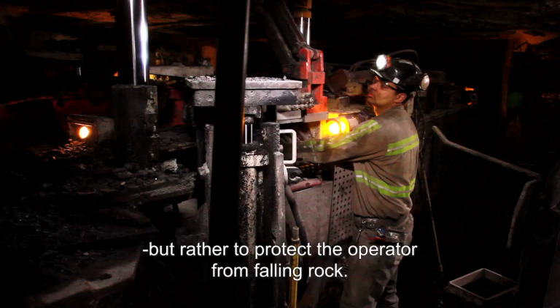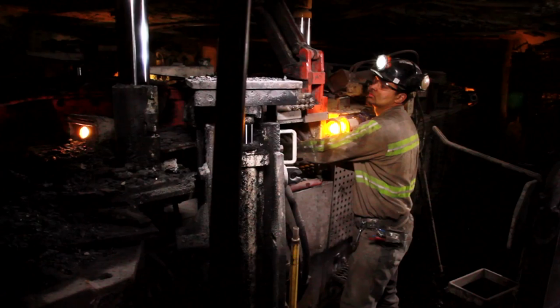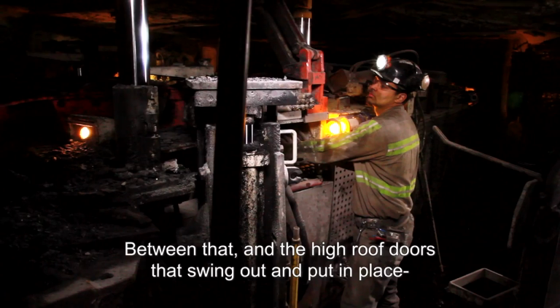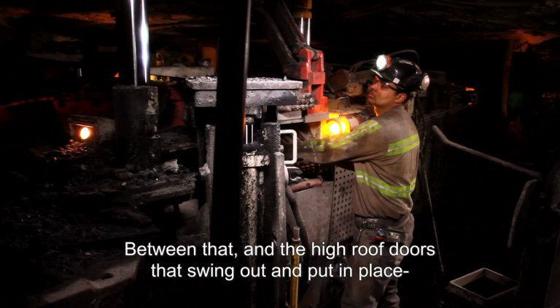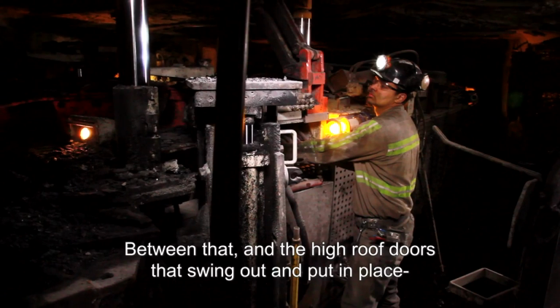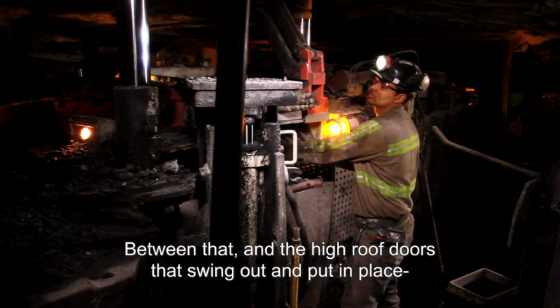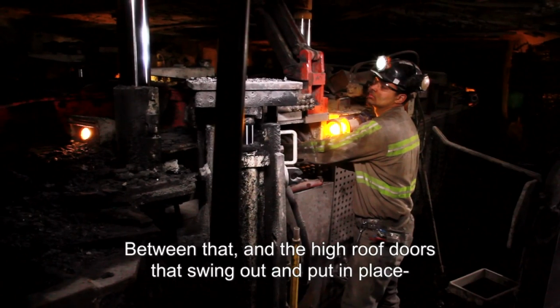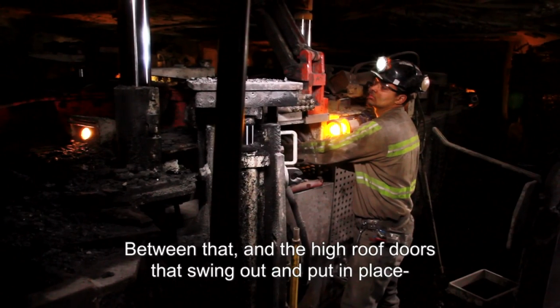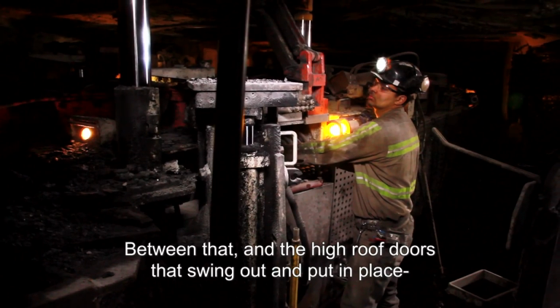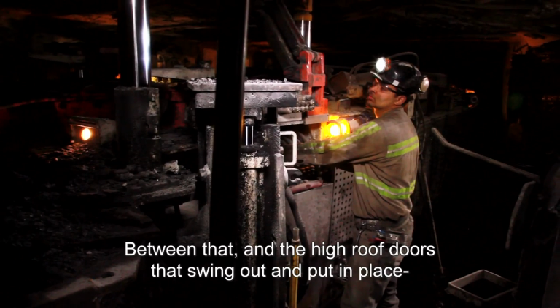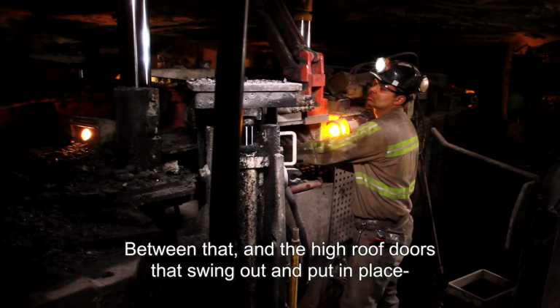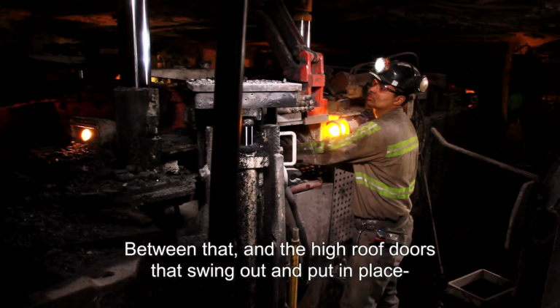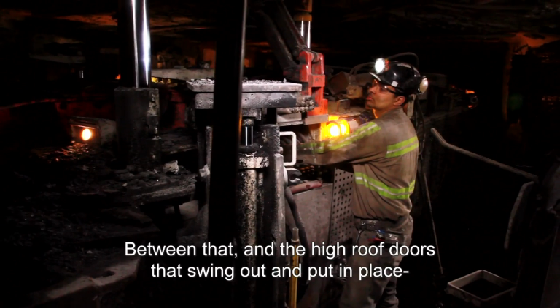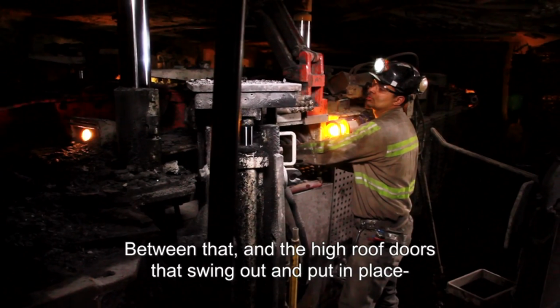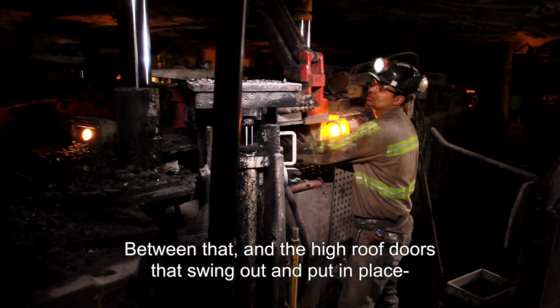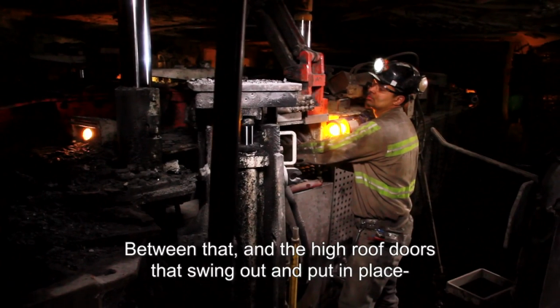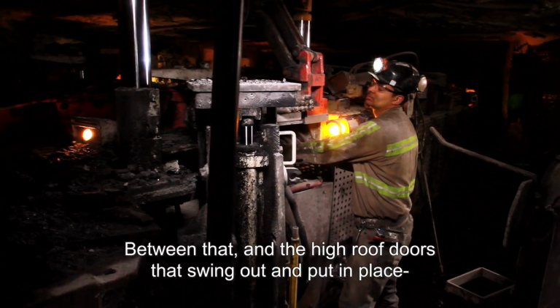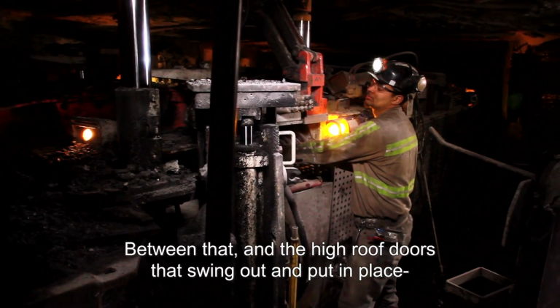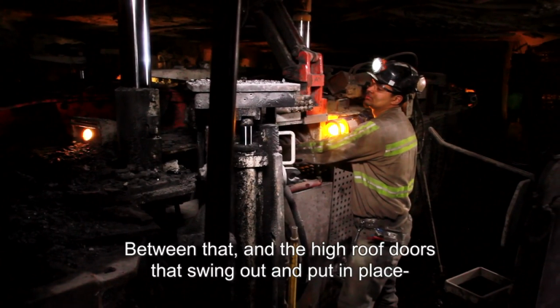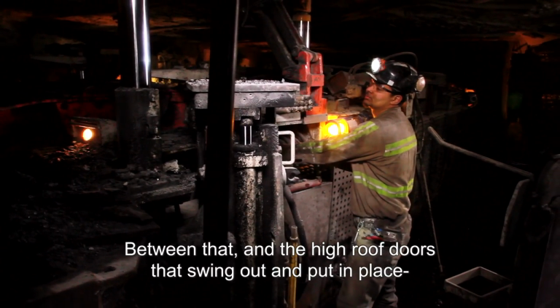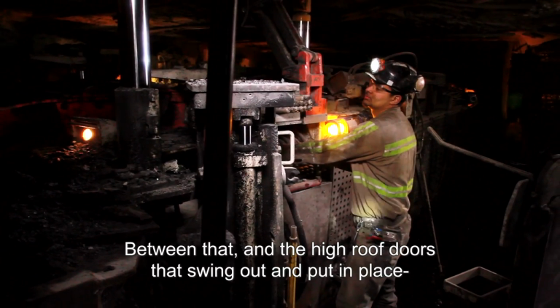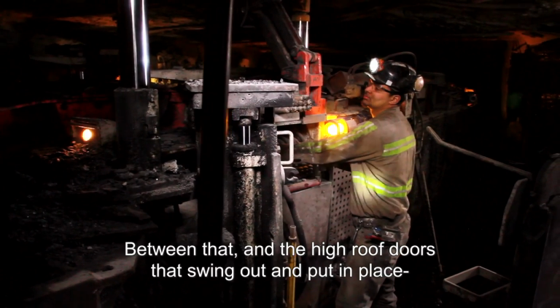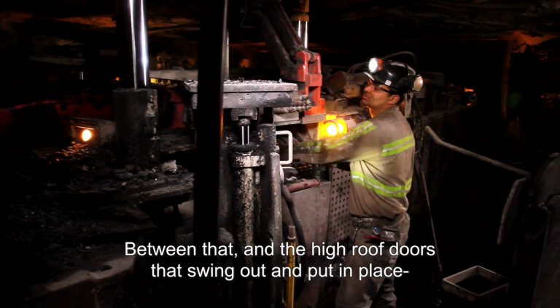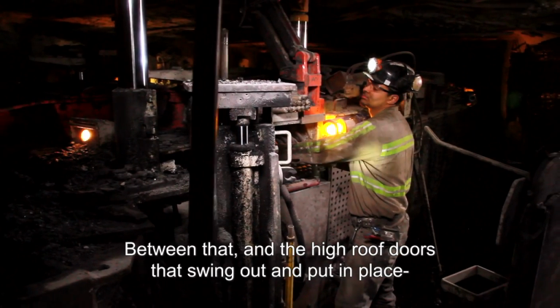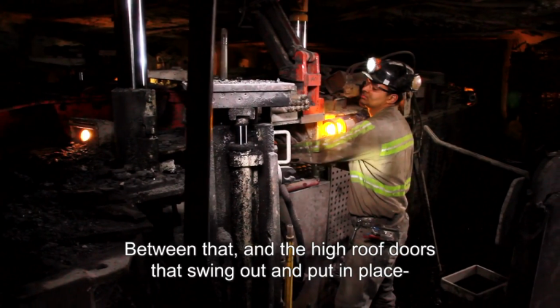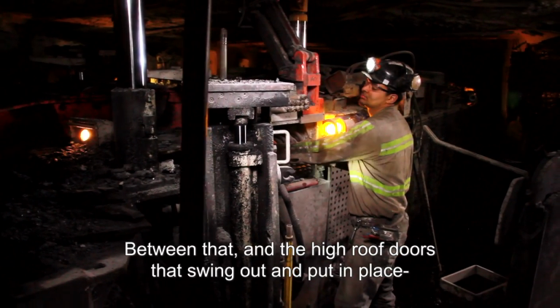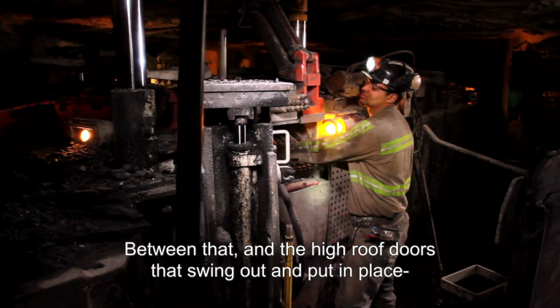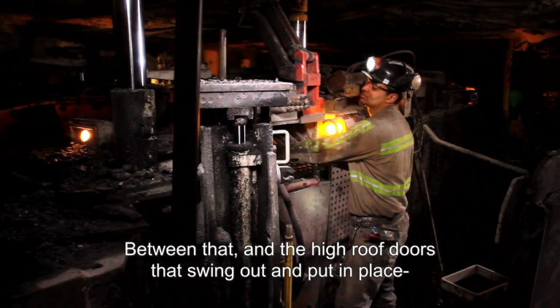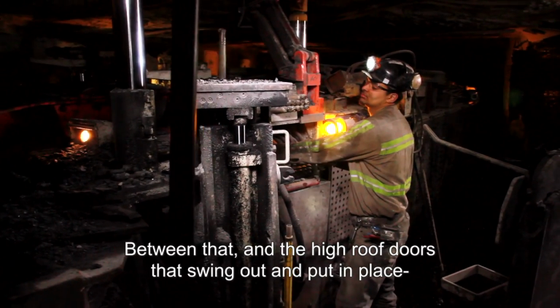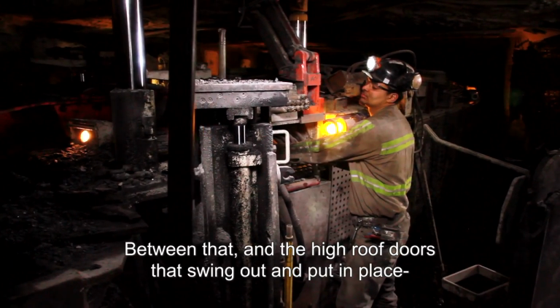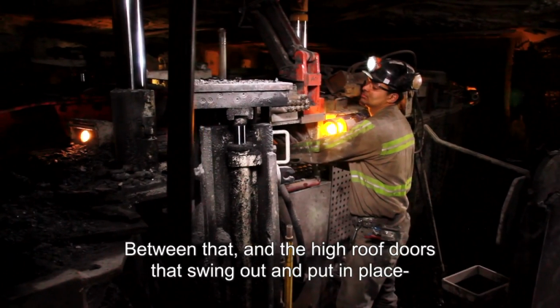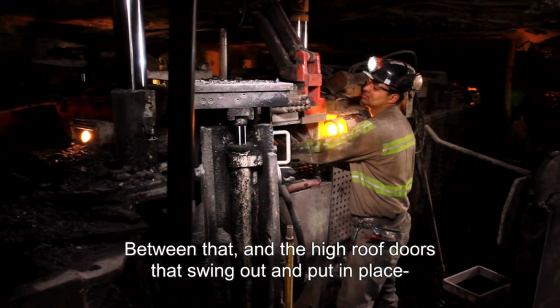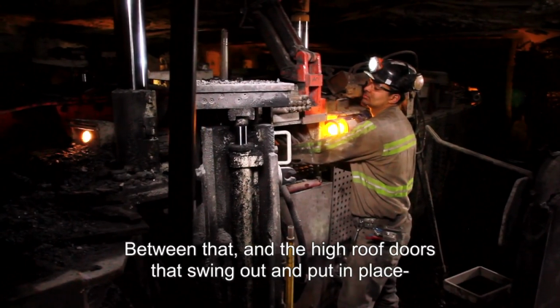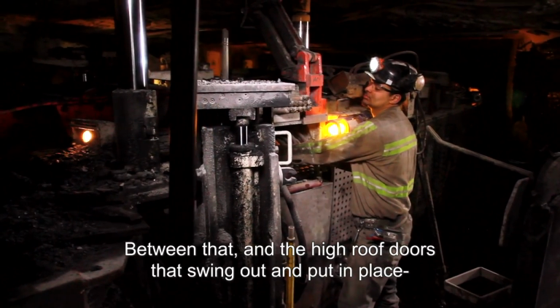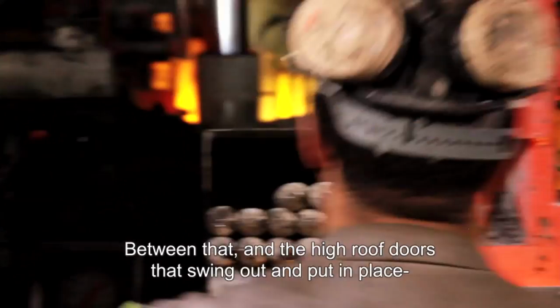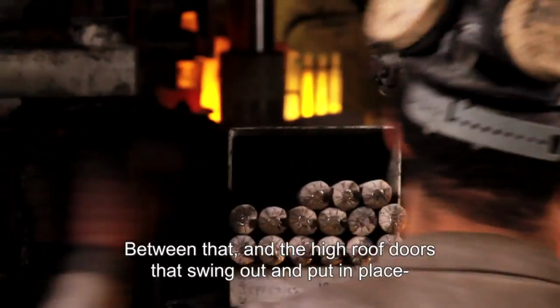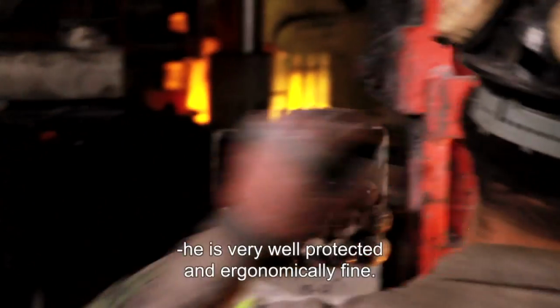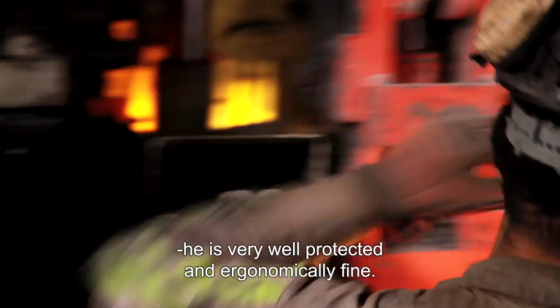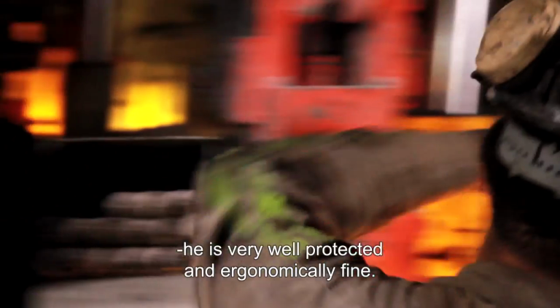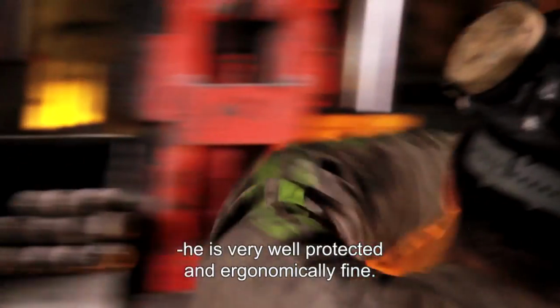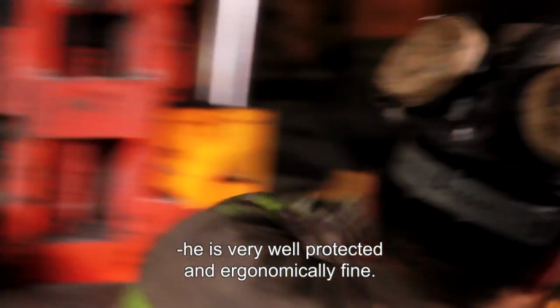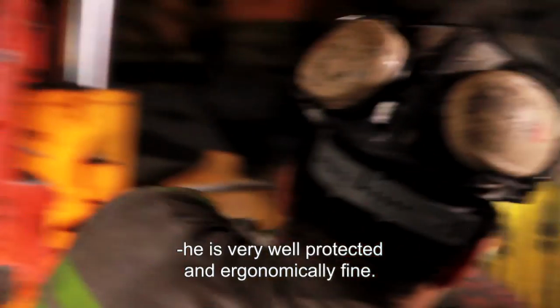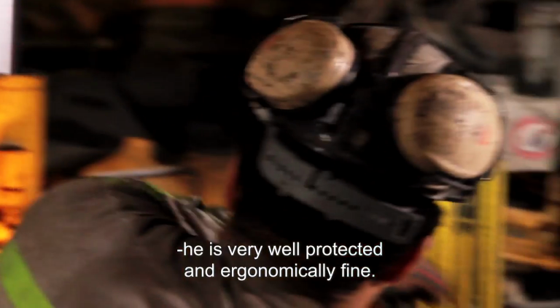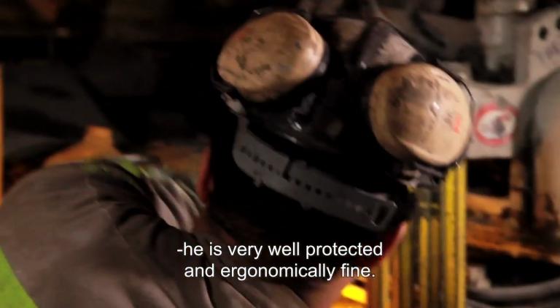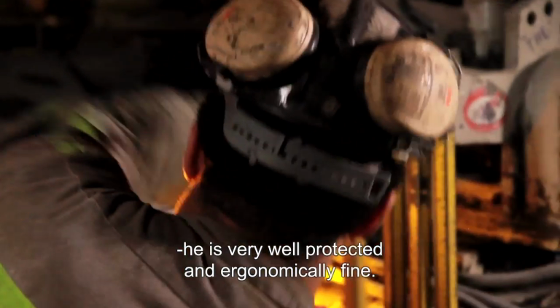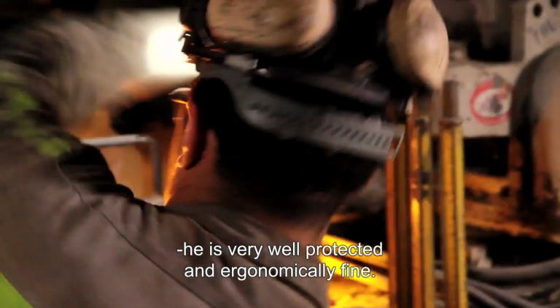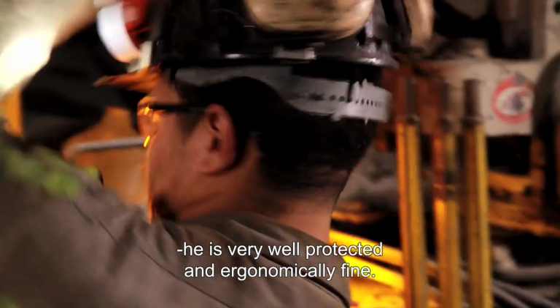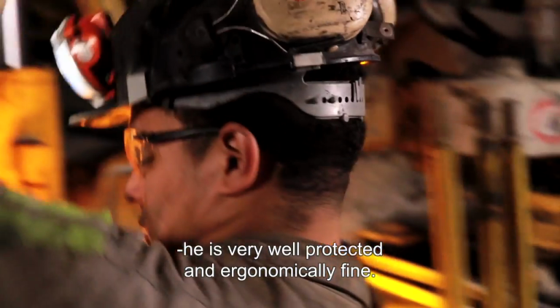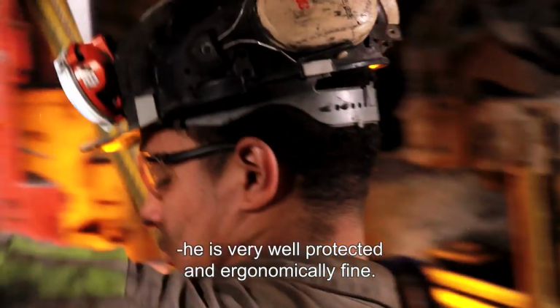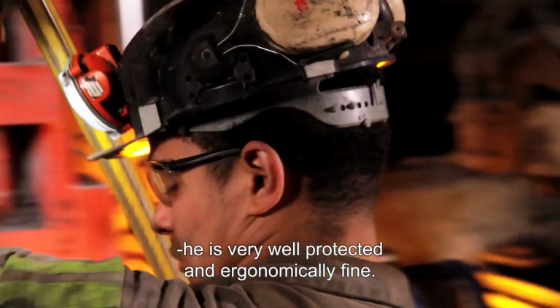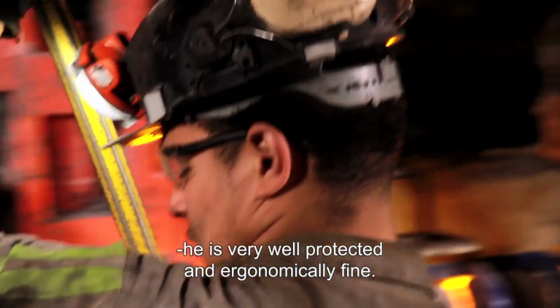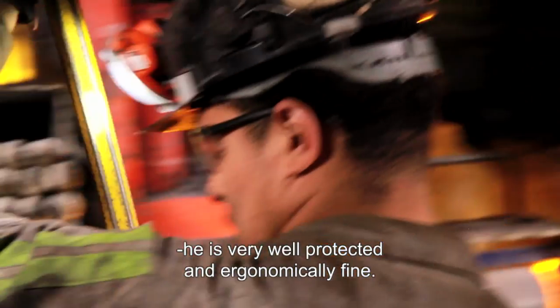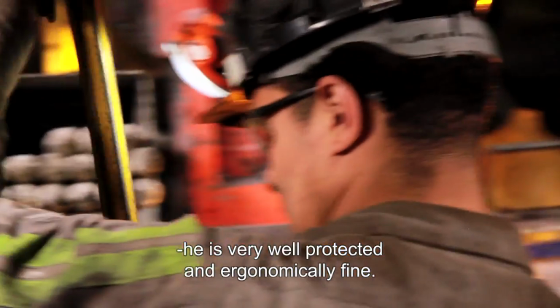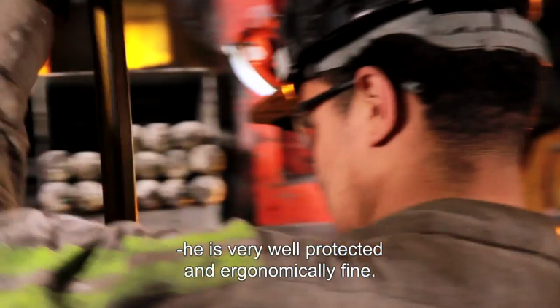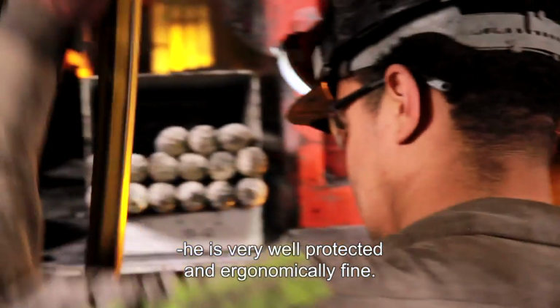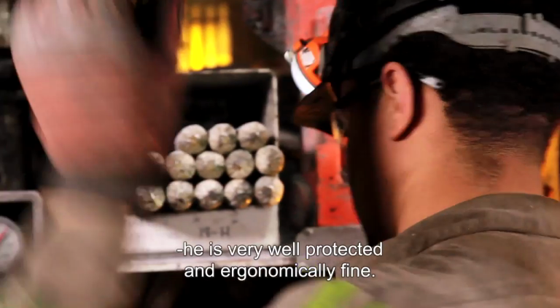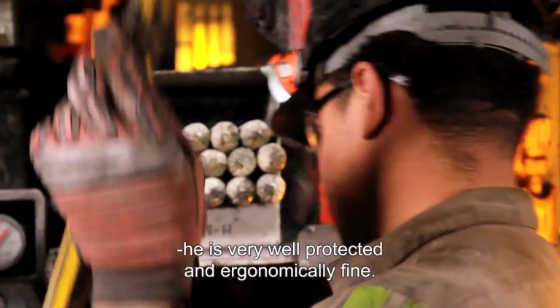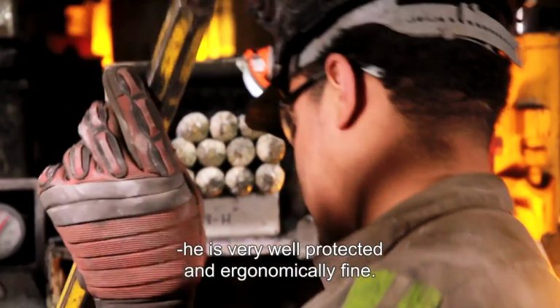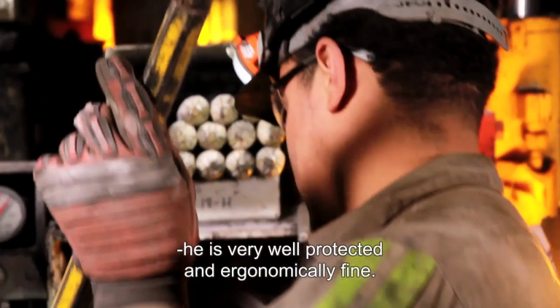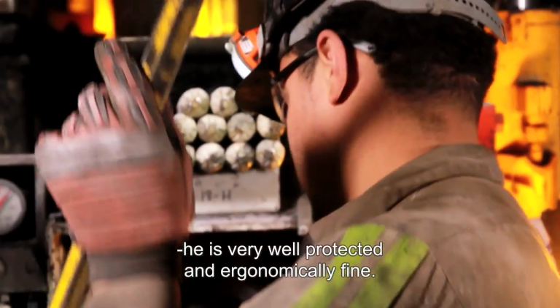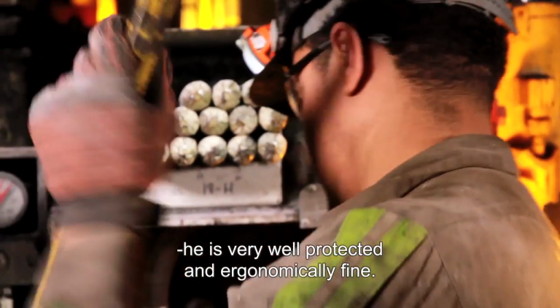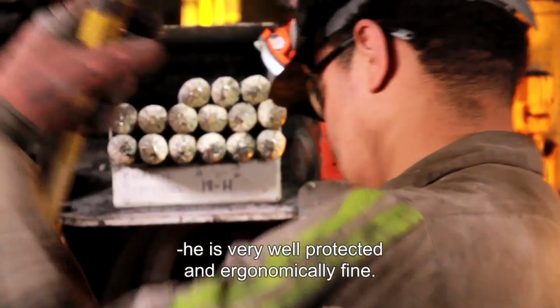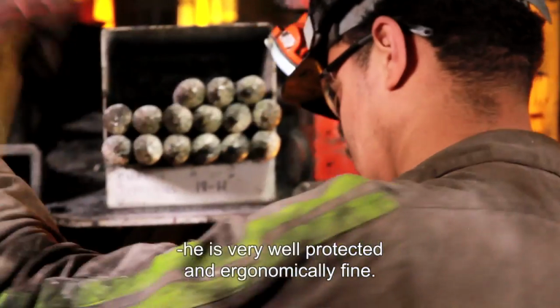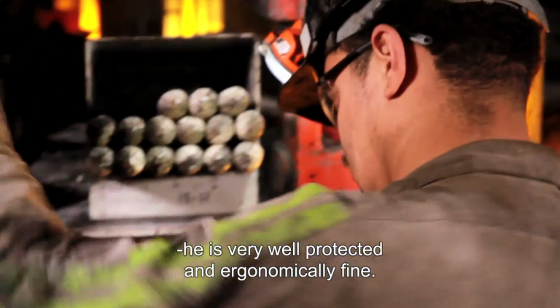The rock deflector is not necessarily a canopy, but rather is there to protect the roof boulder operator from falling rock. Between that and the high ribbed doors that swing out and lock in place, it's very well protected and ergonomically sound.